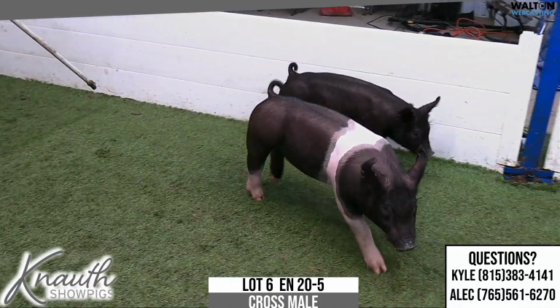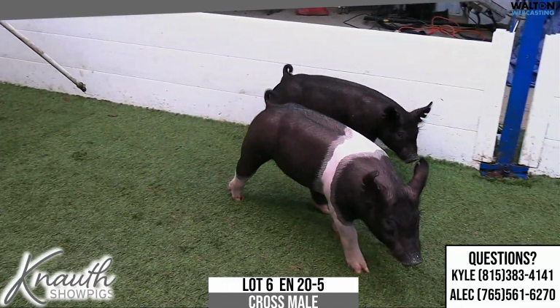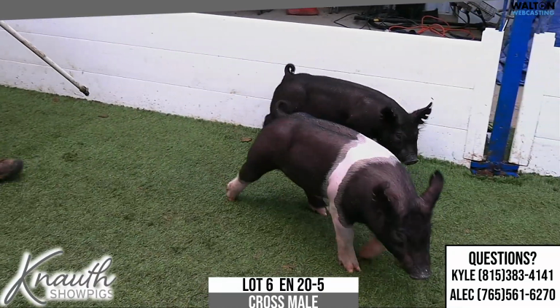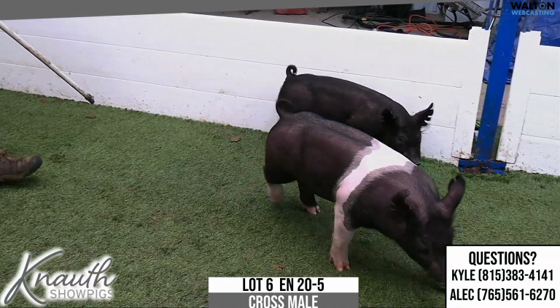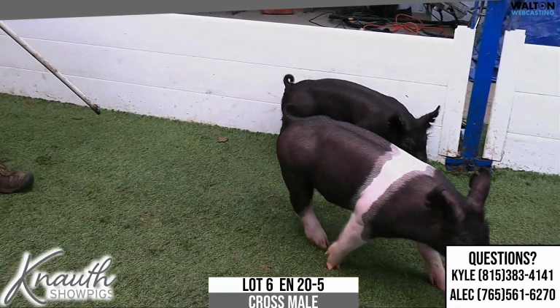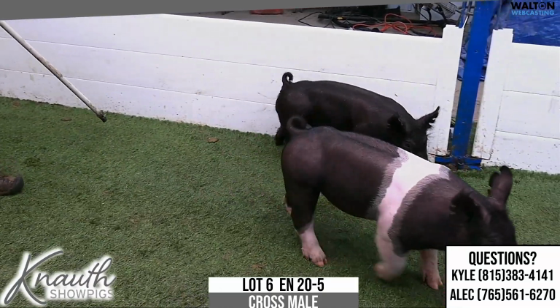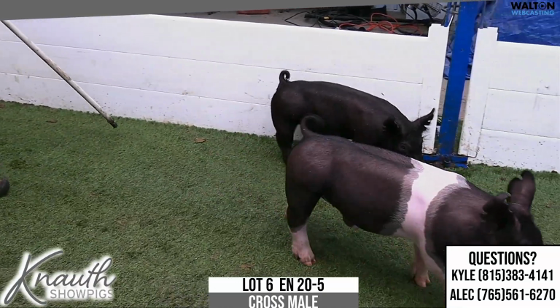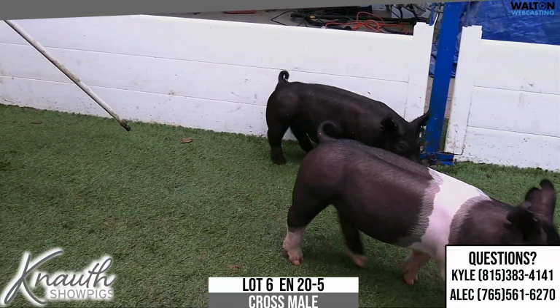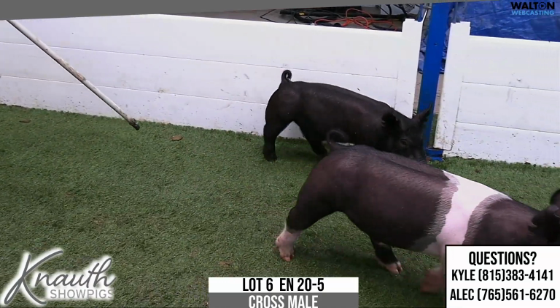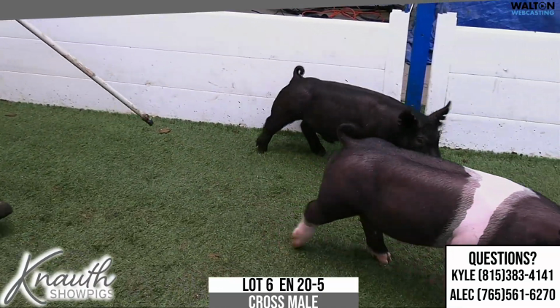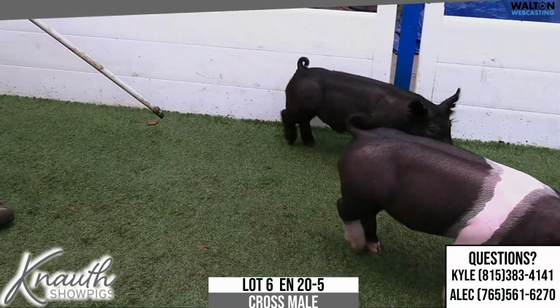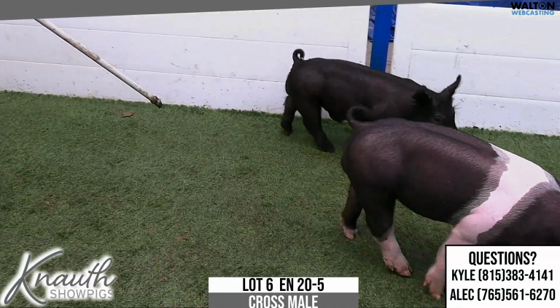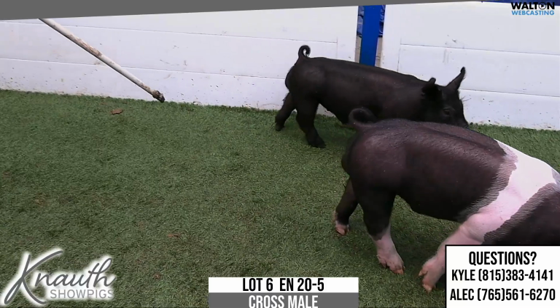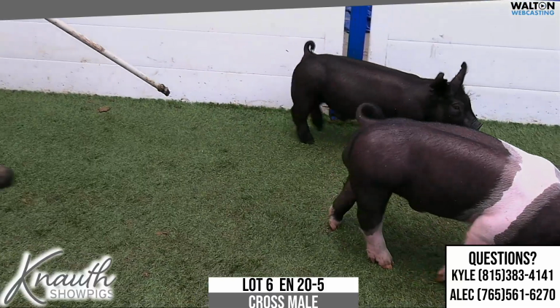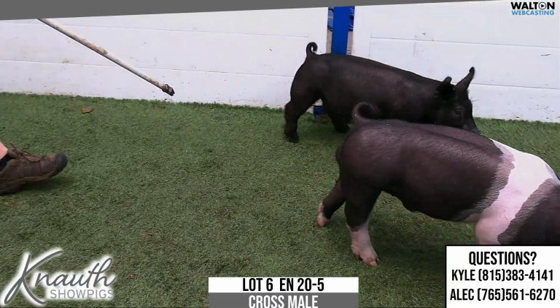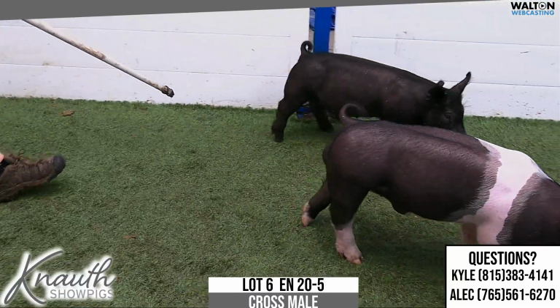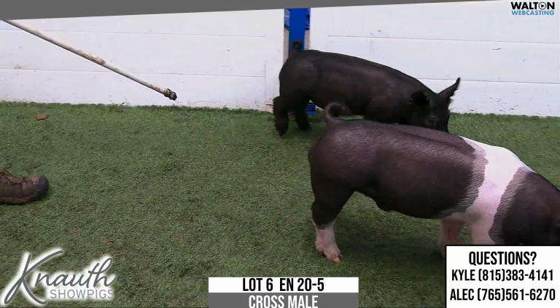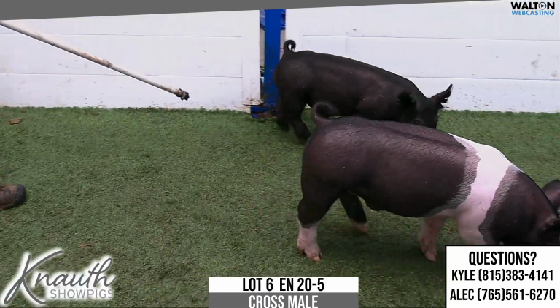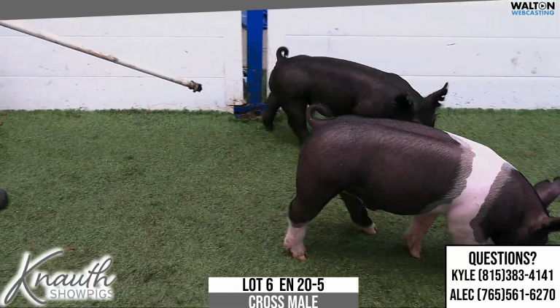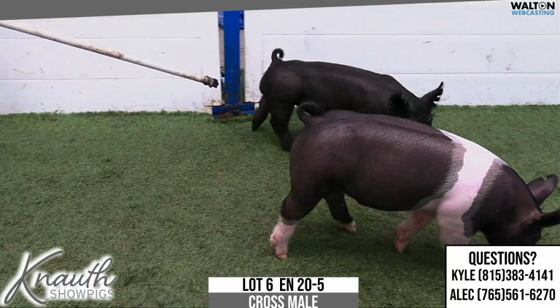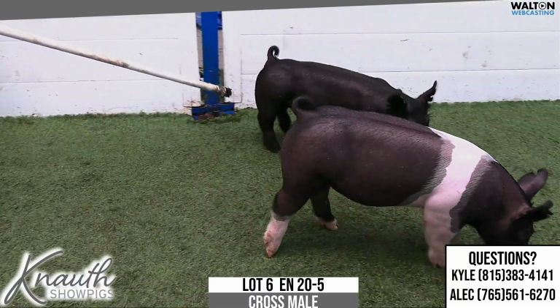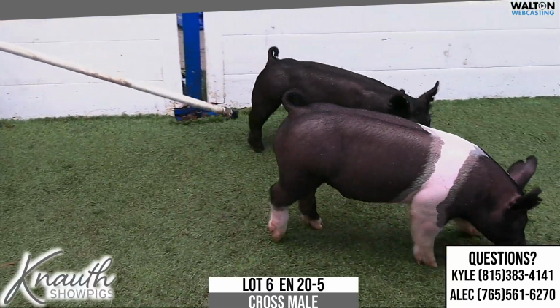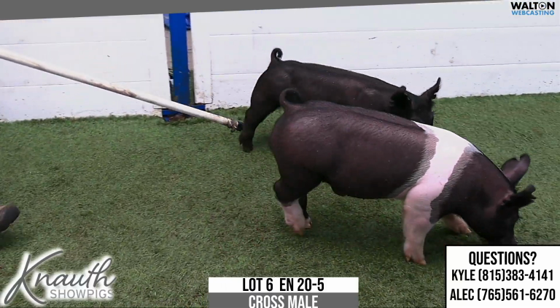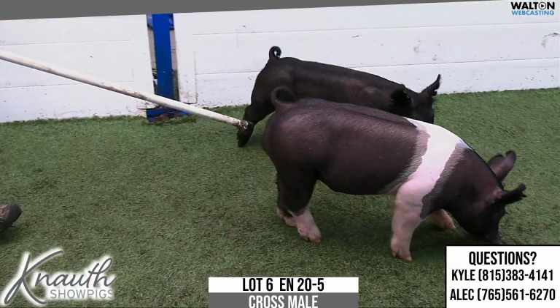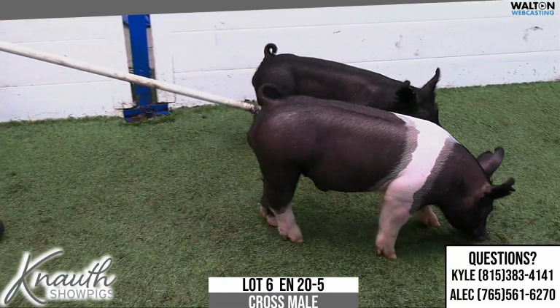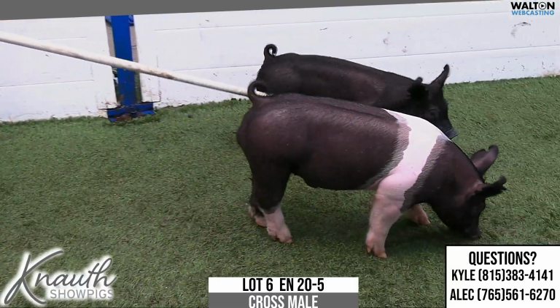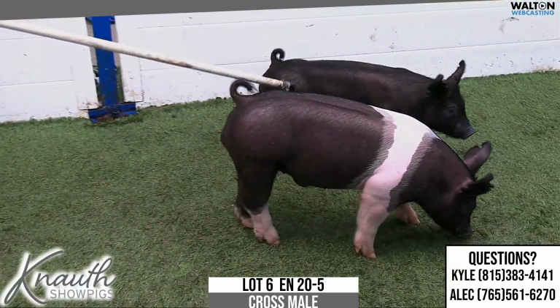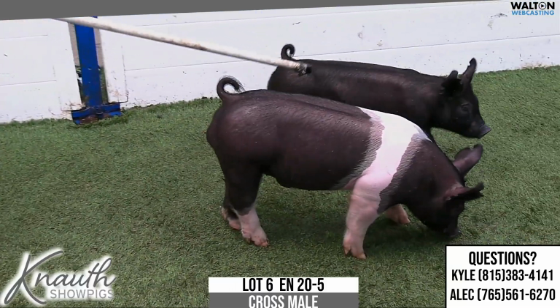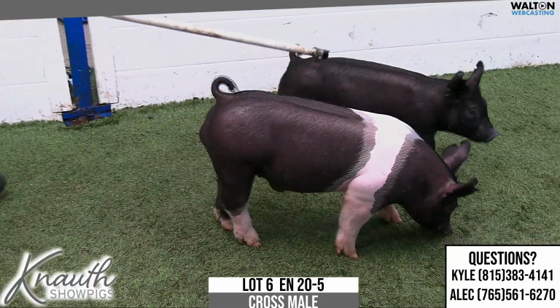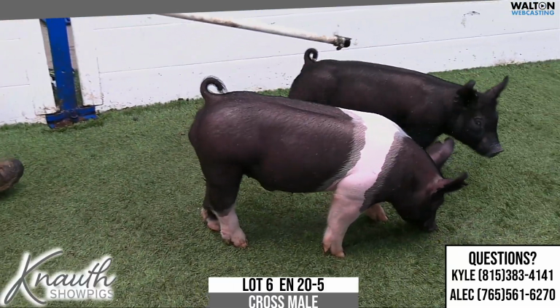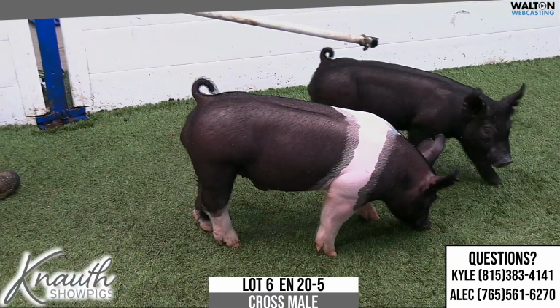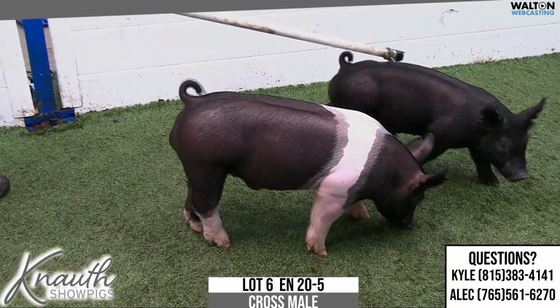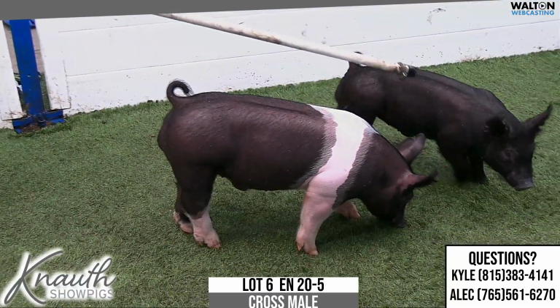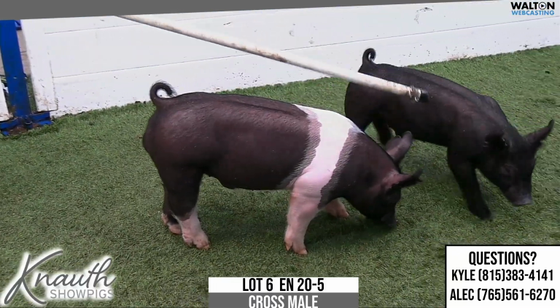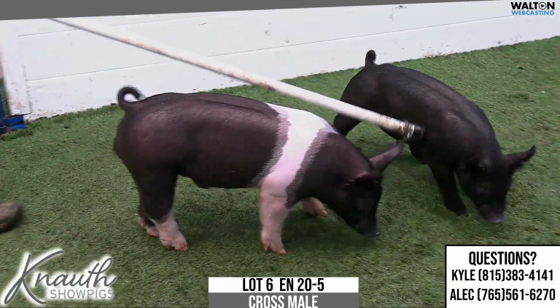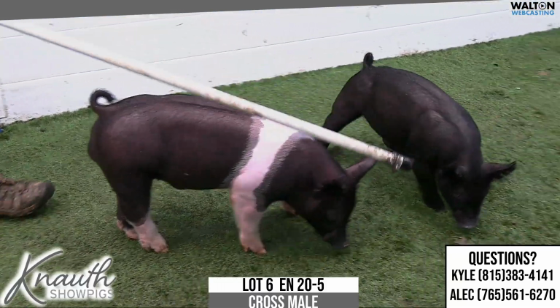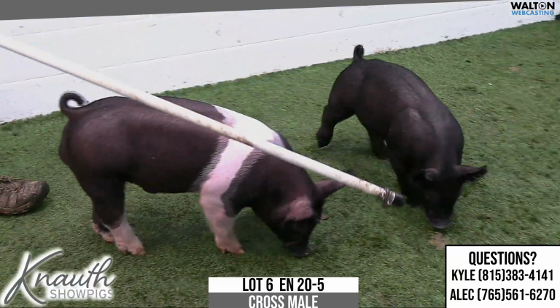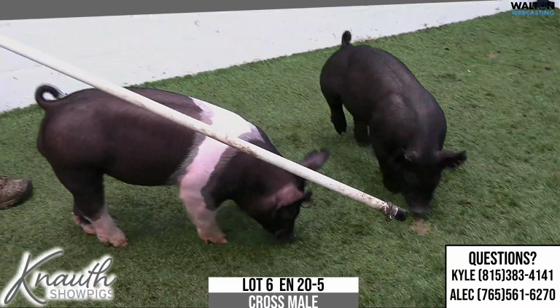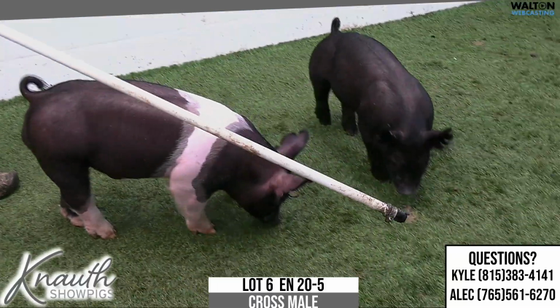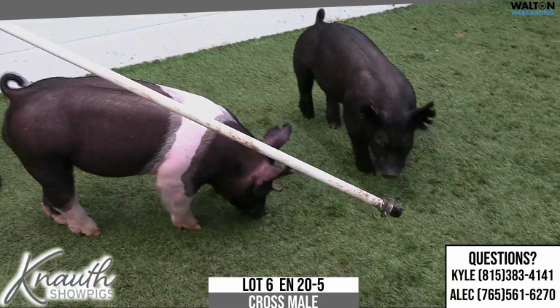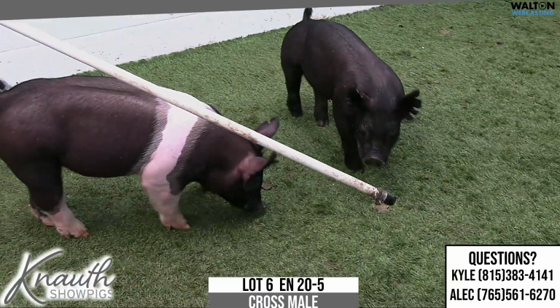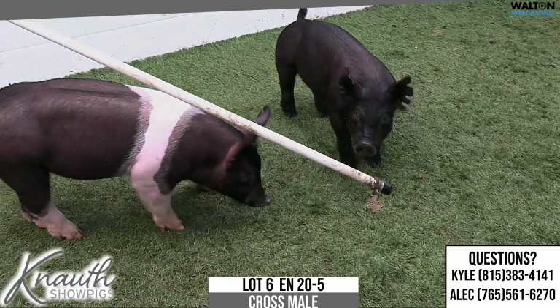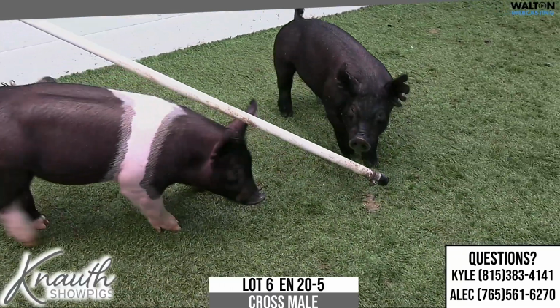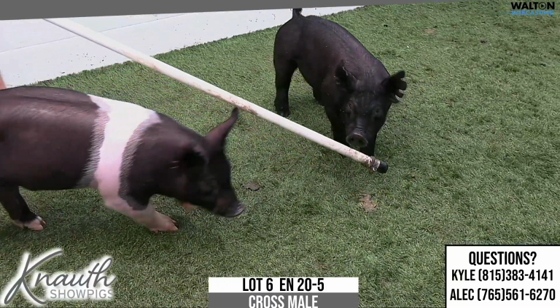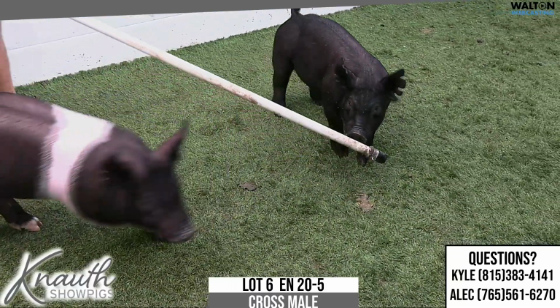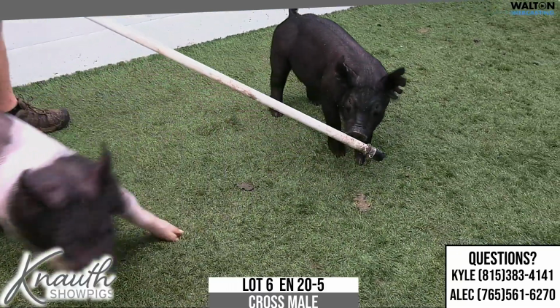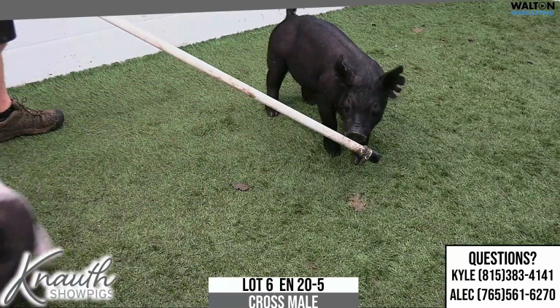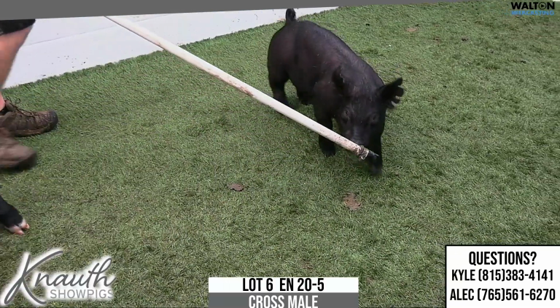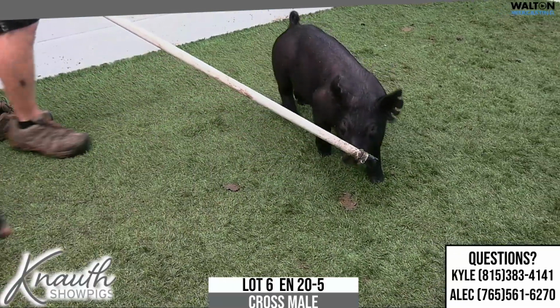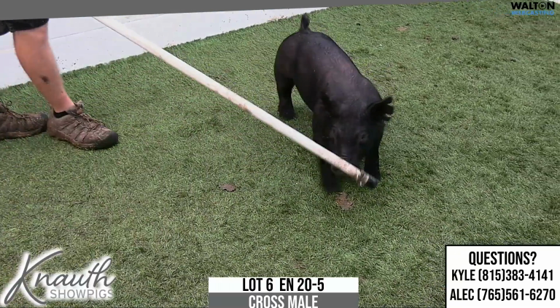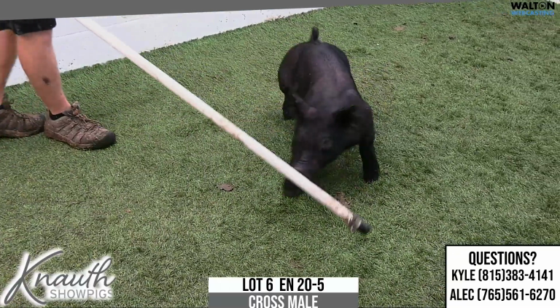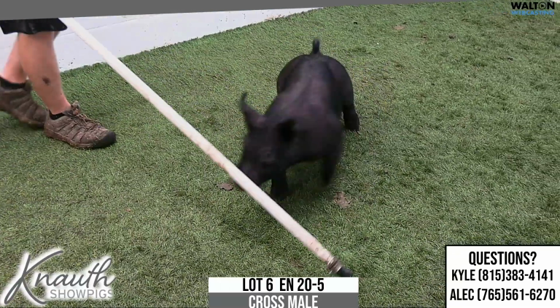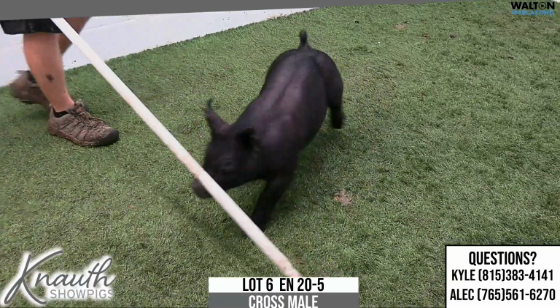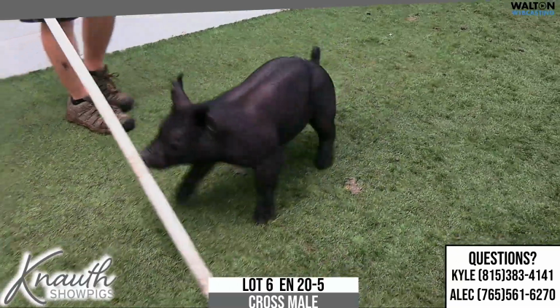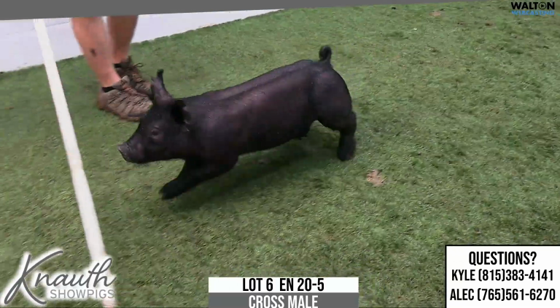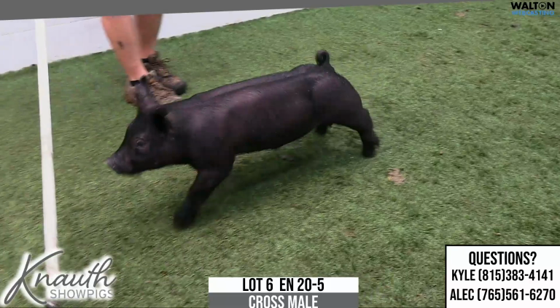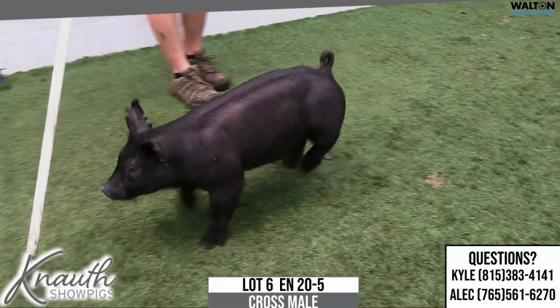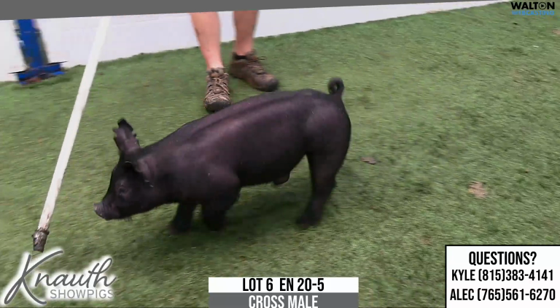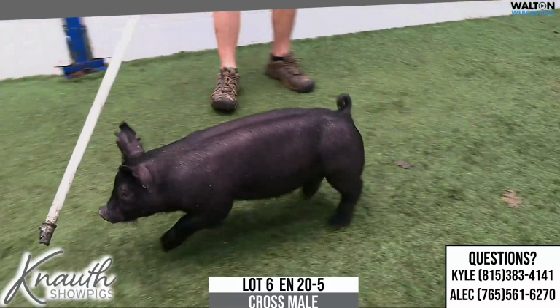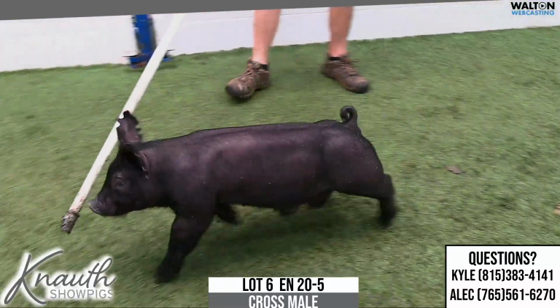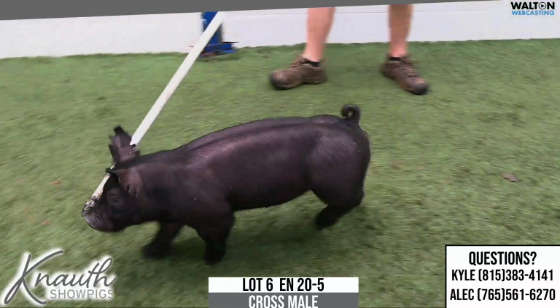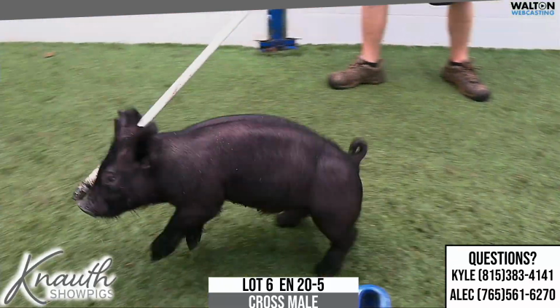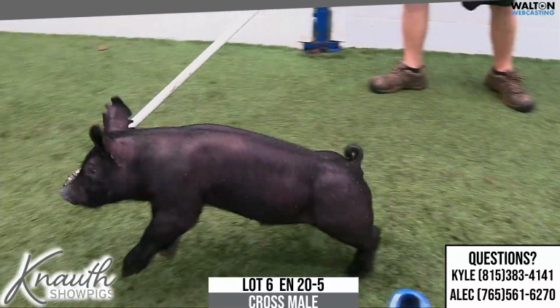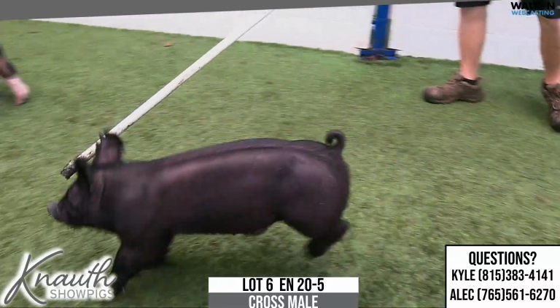Again, buy the ones you like out of this 20 litter. This is the one that probably has the longest shelf life, like Kyle said — 20-5, lot 6.